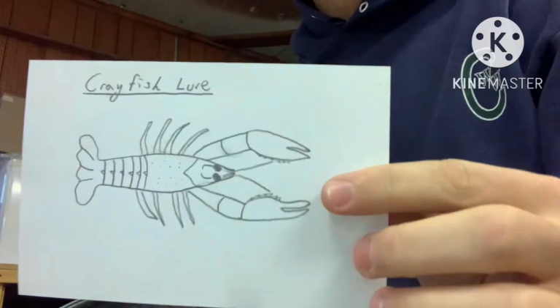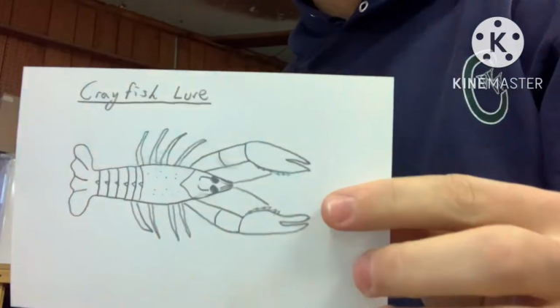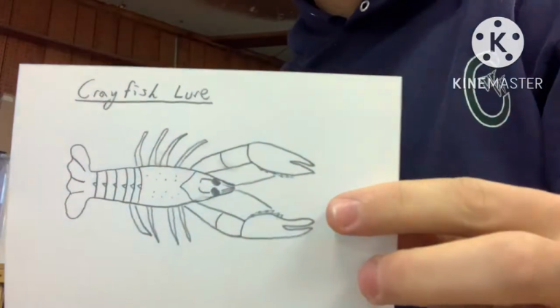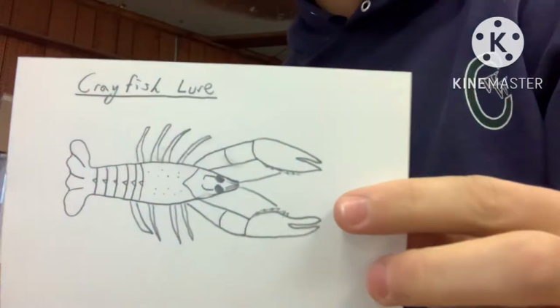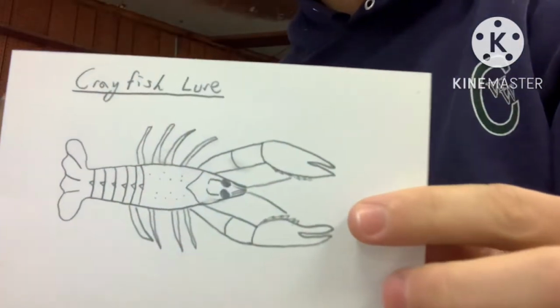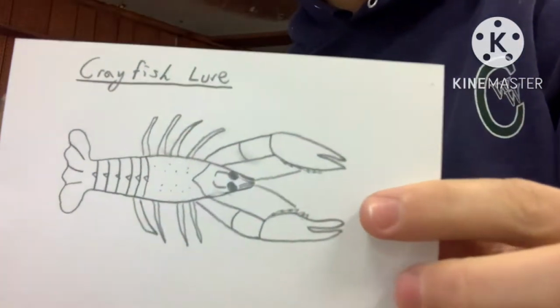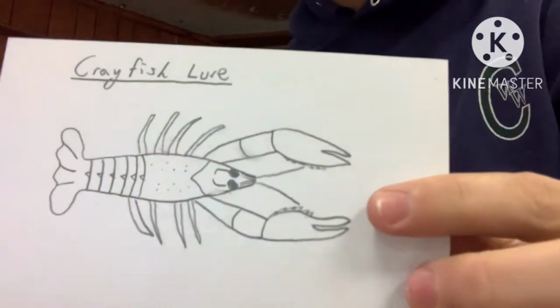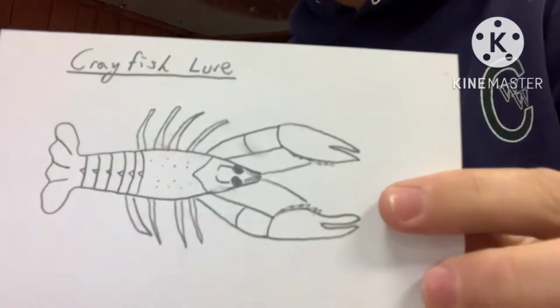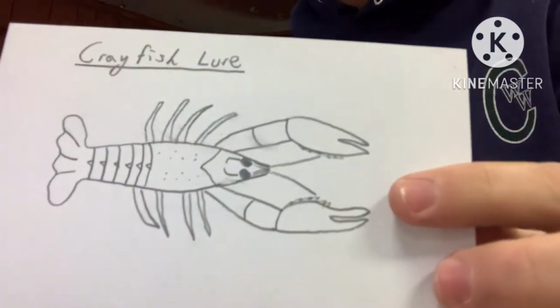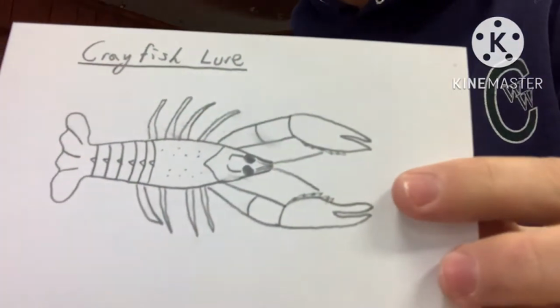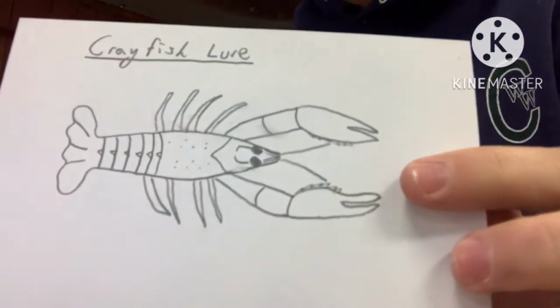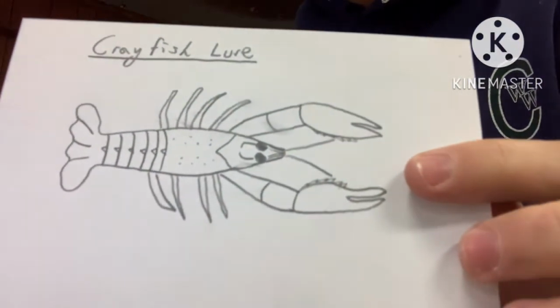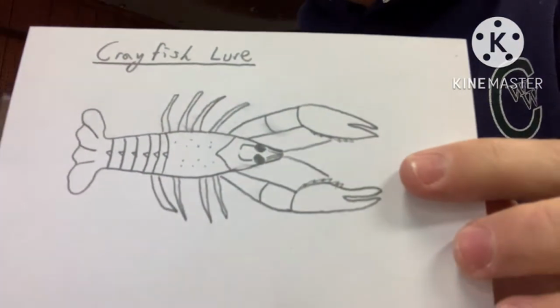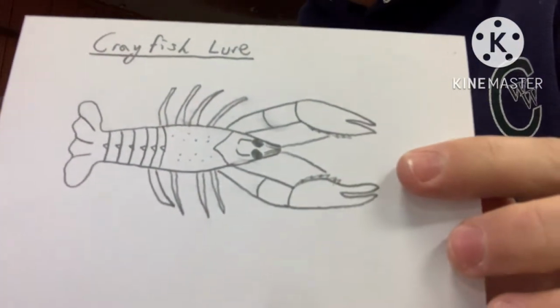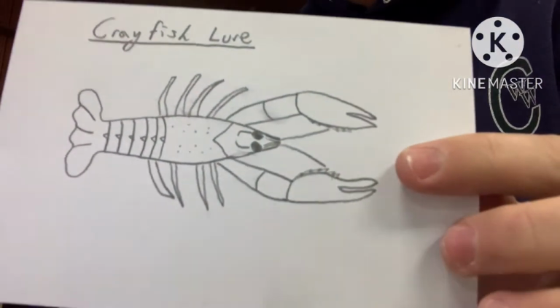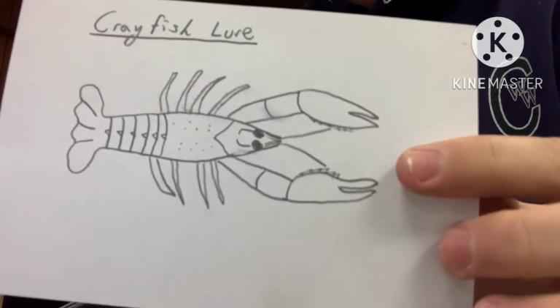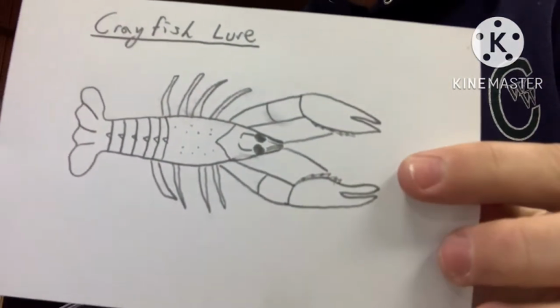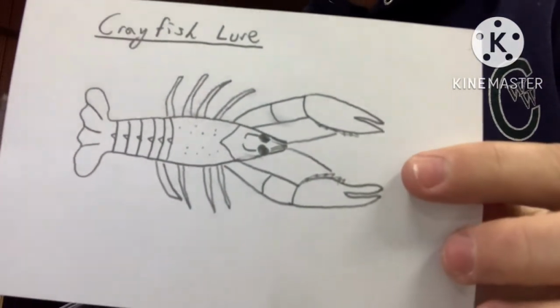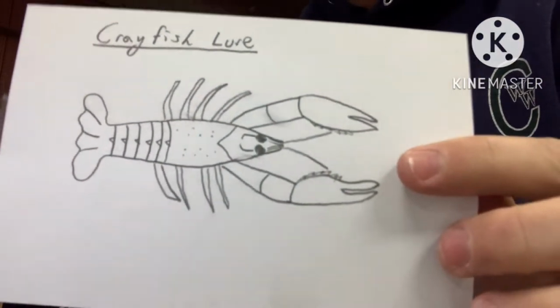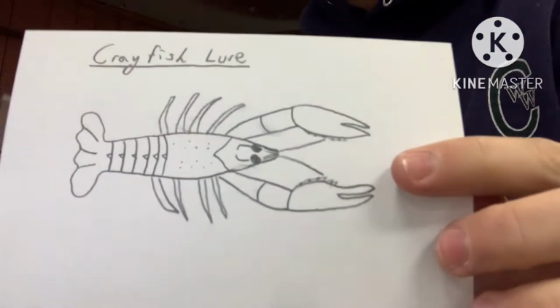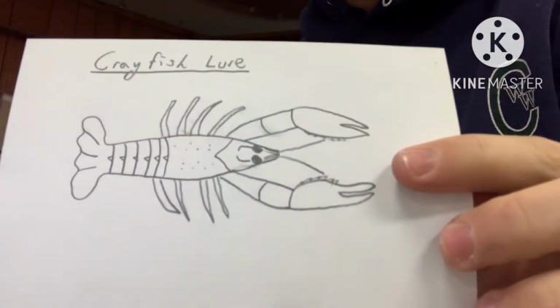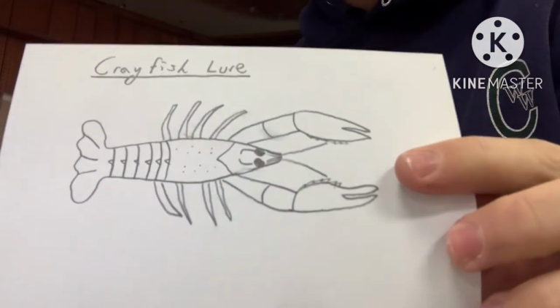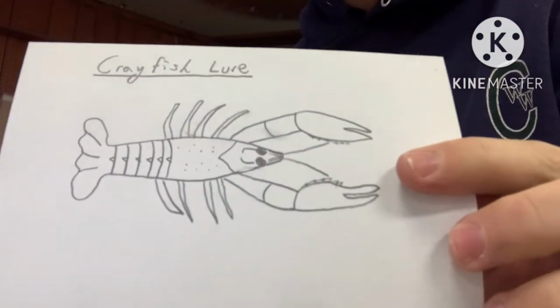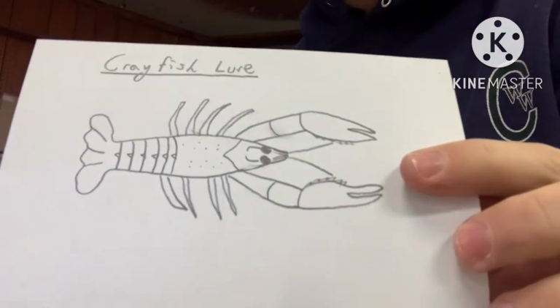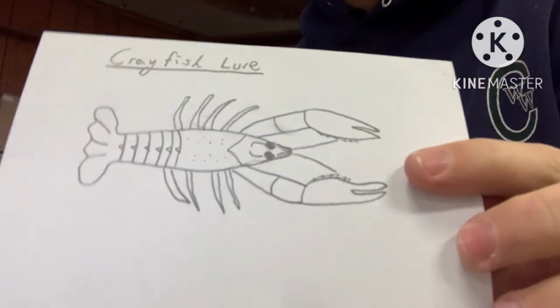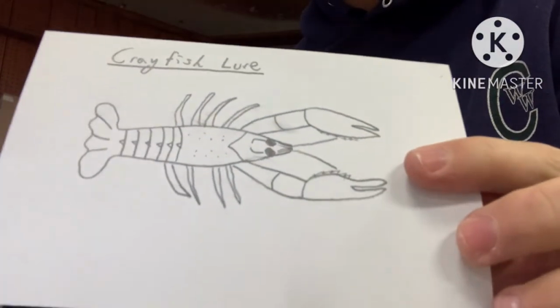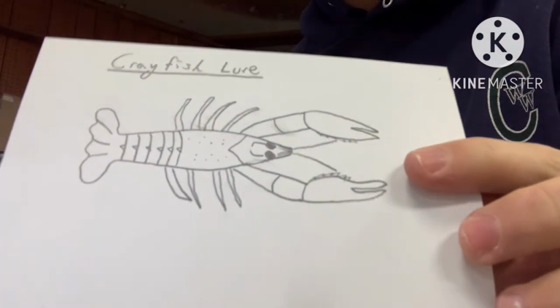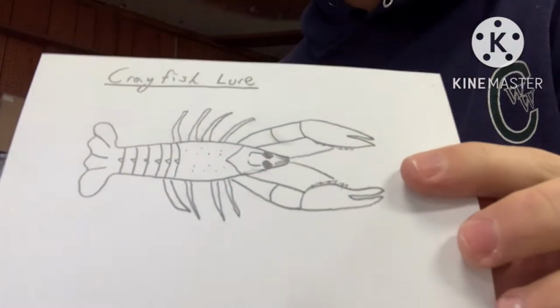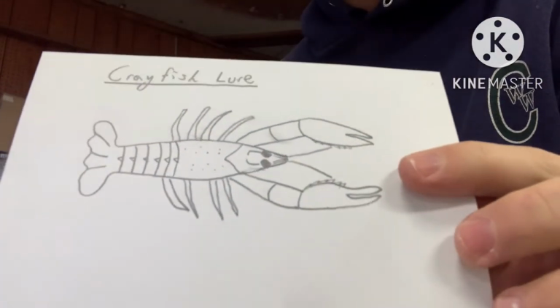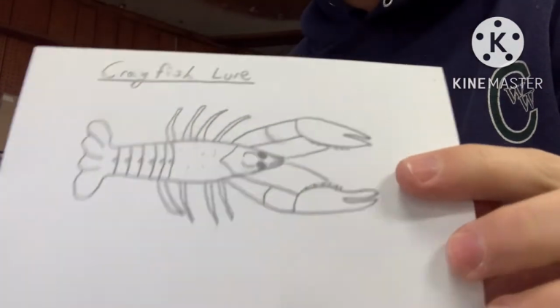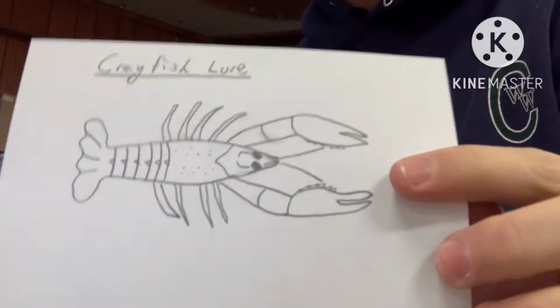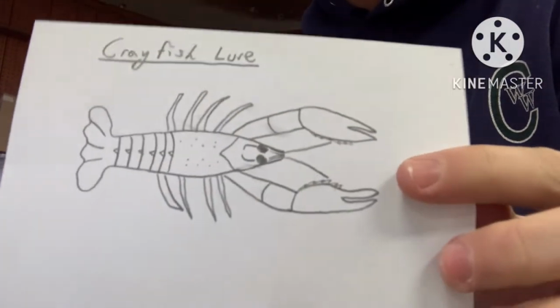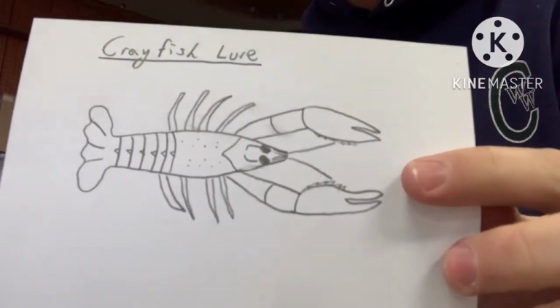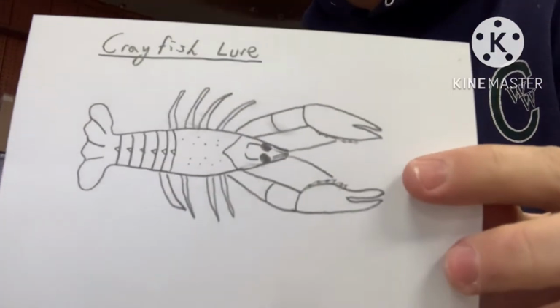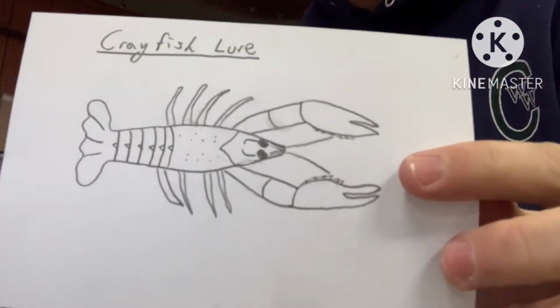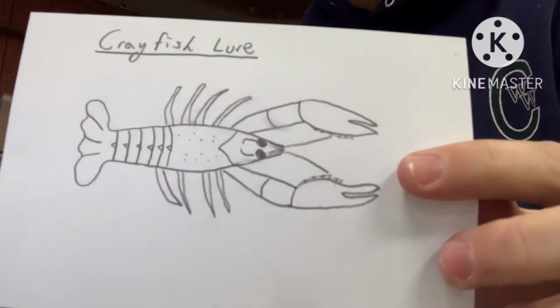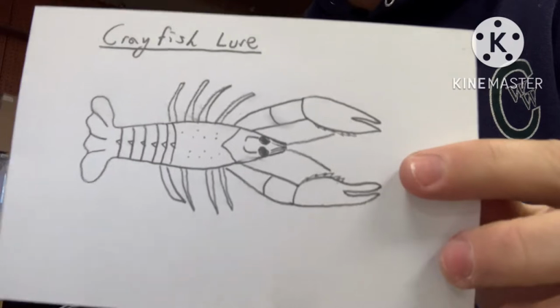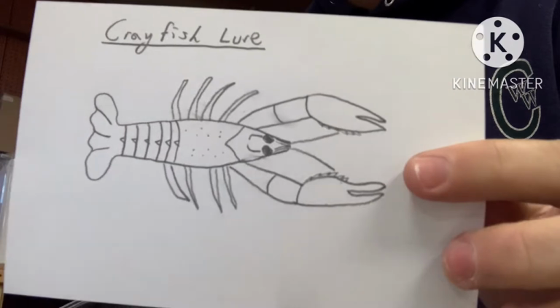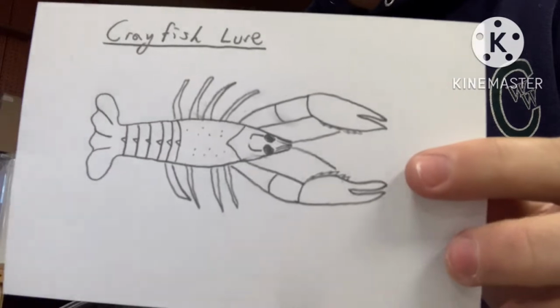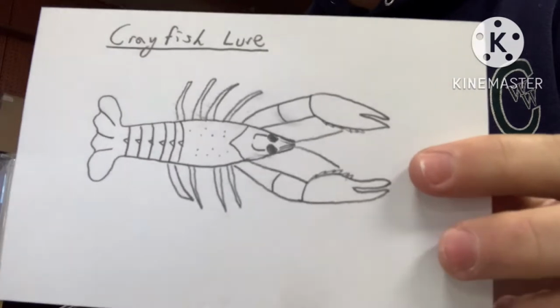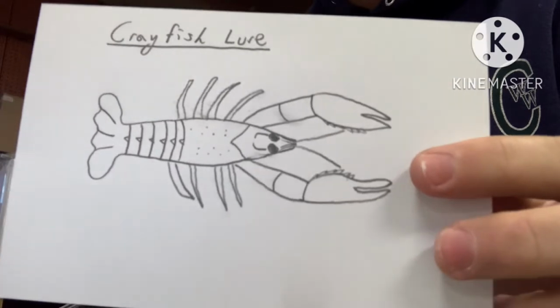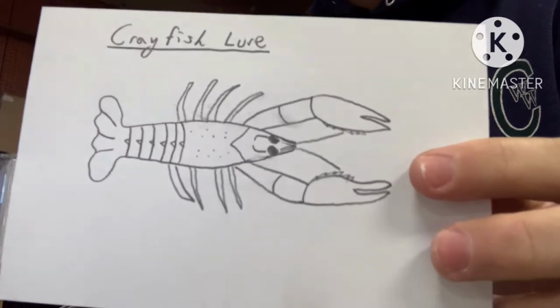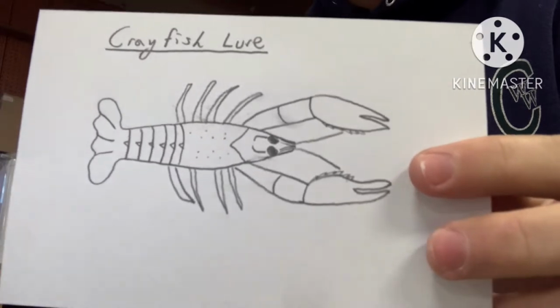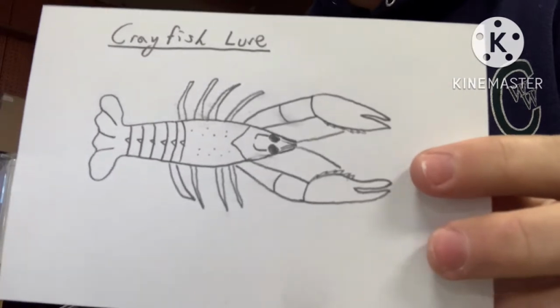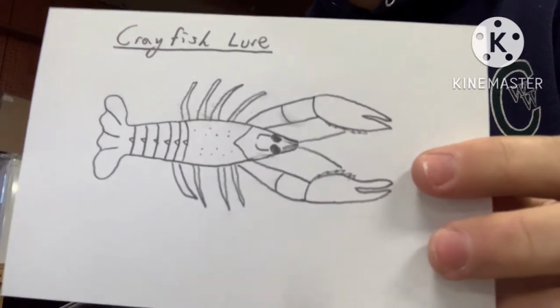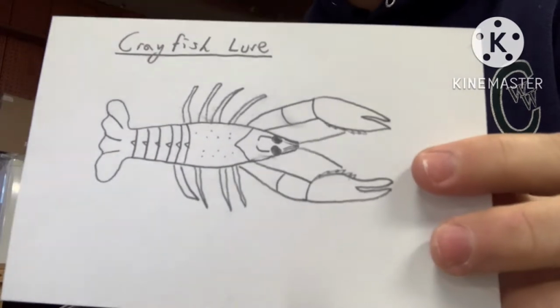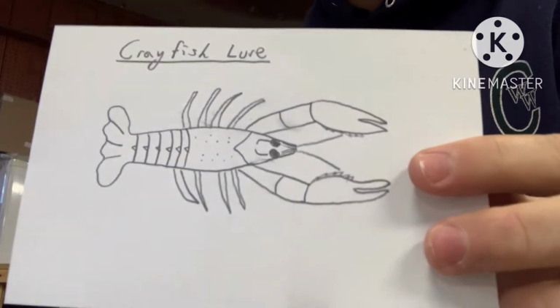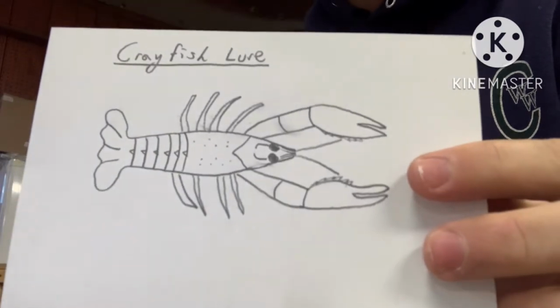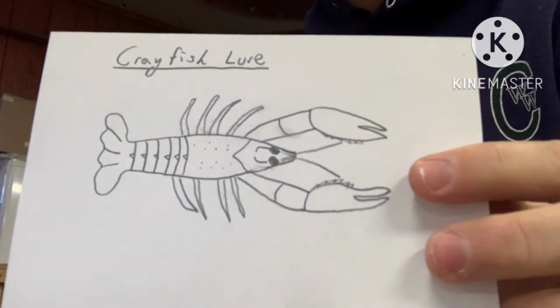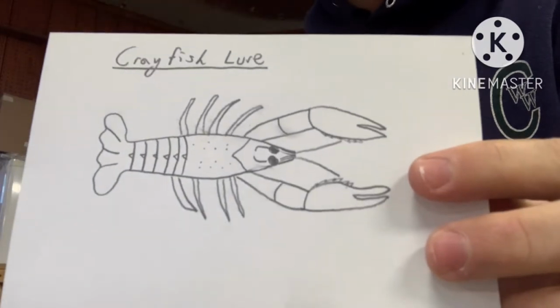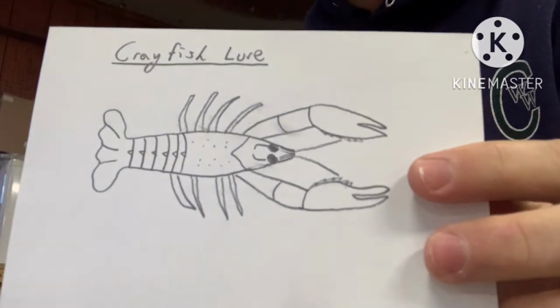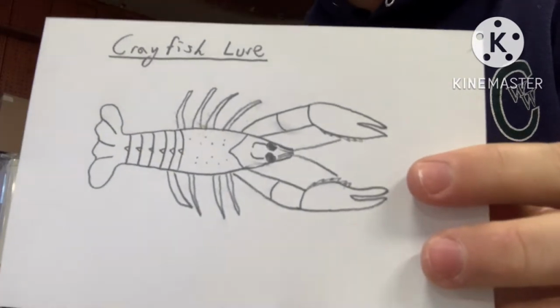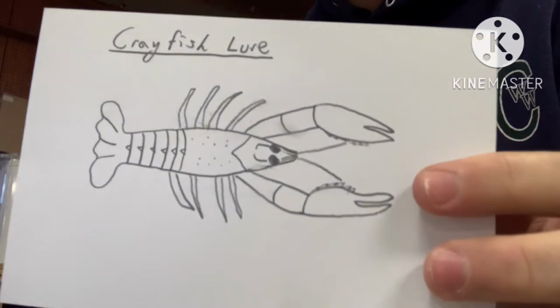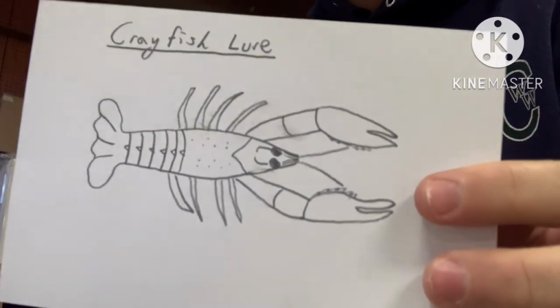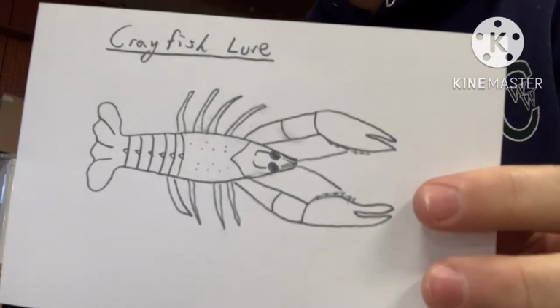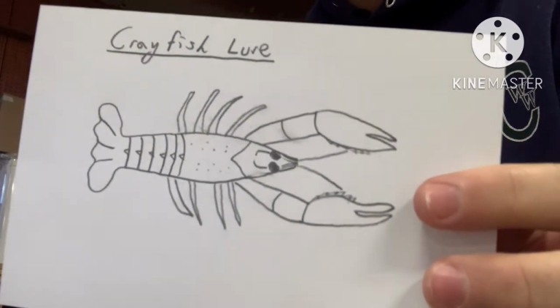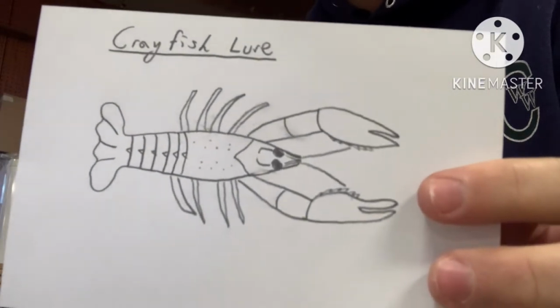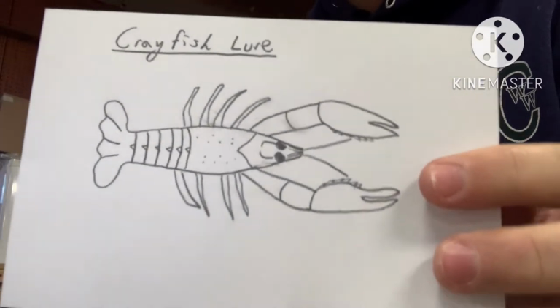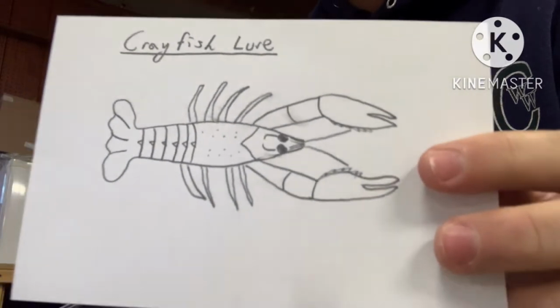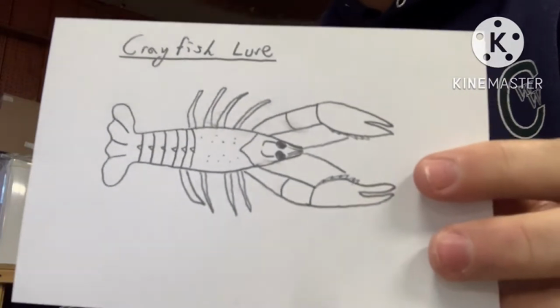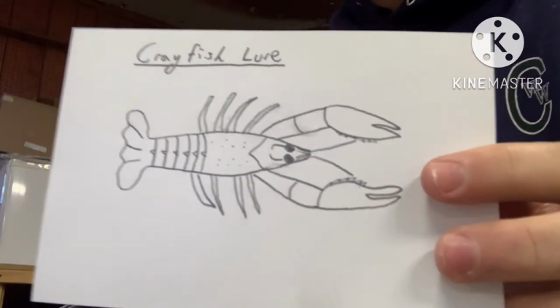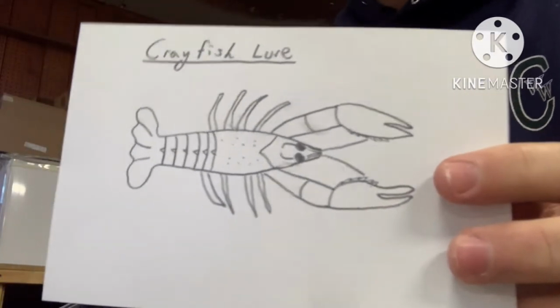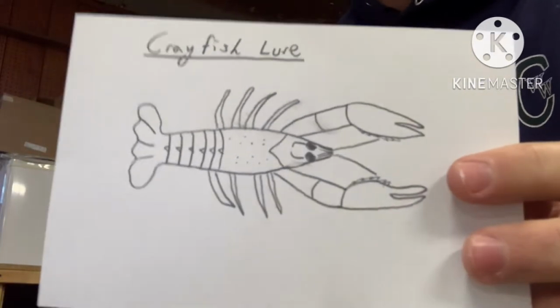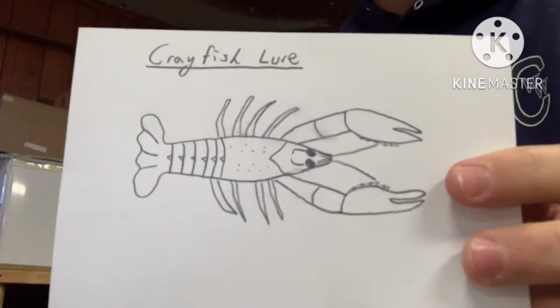All right, so as you guys saw me draw in there, we're going to be making a crayfish lure. It should be a lot of fun. I hope you enjoy the video — let's get started.